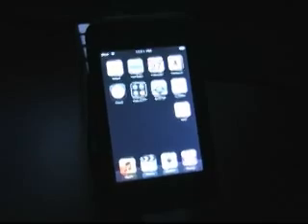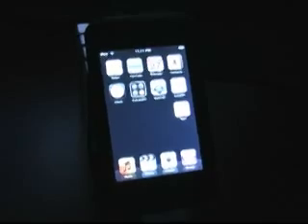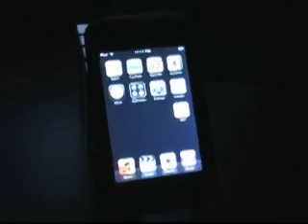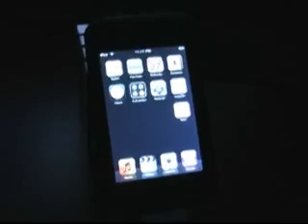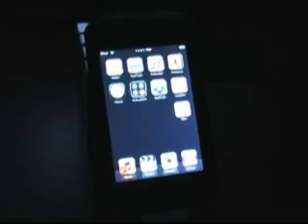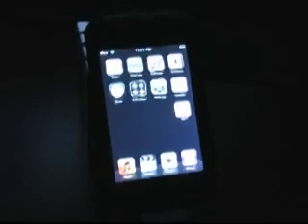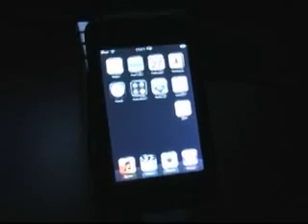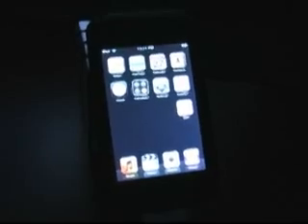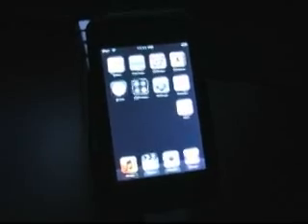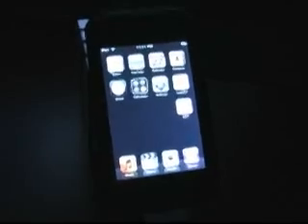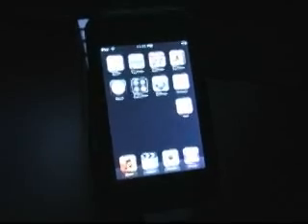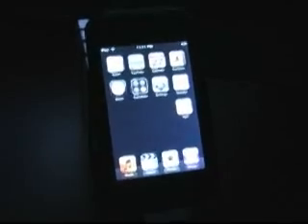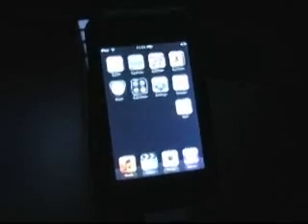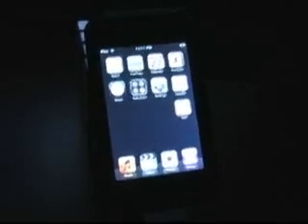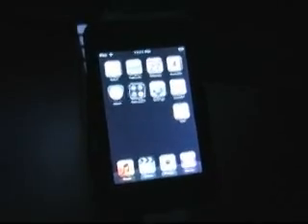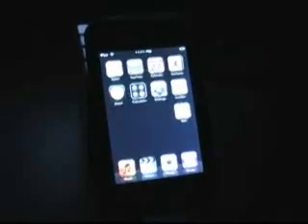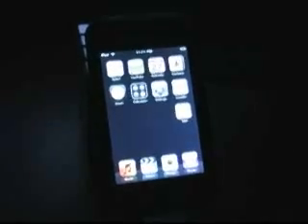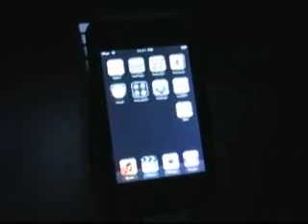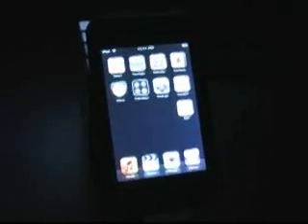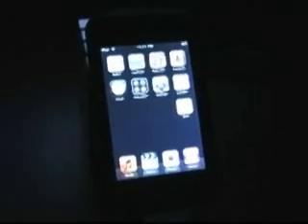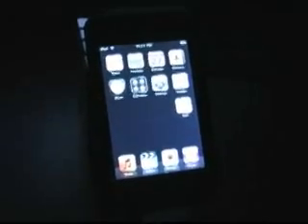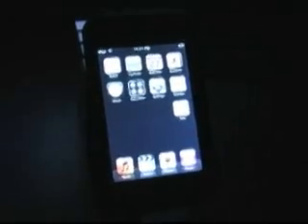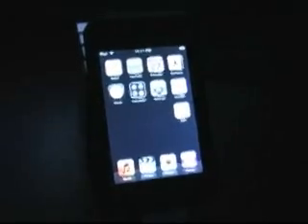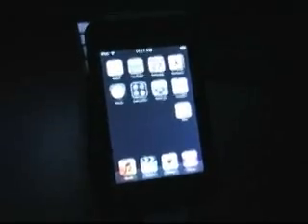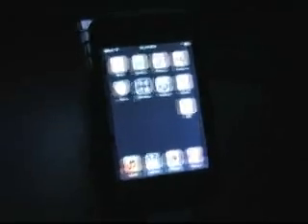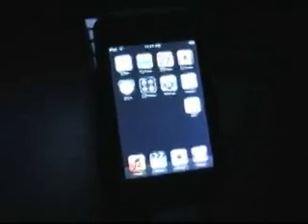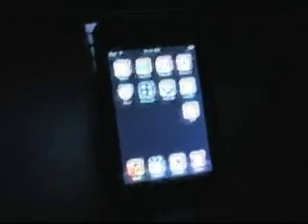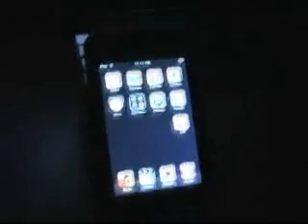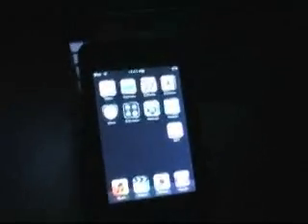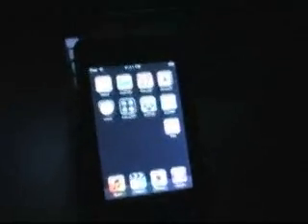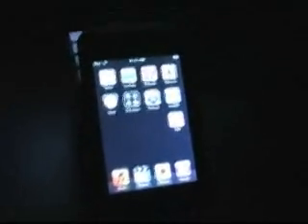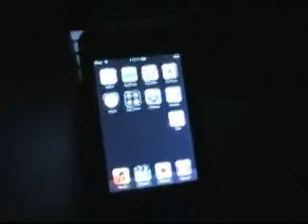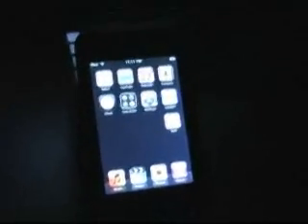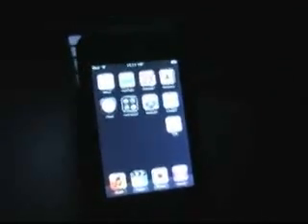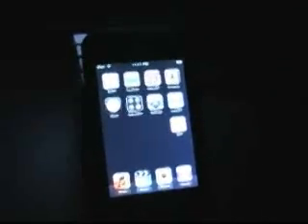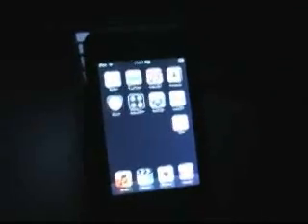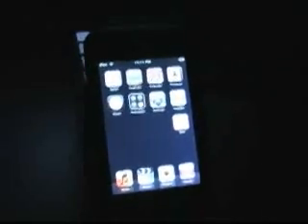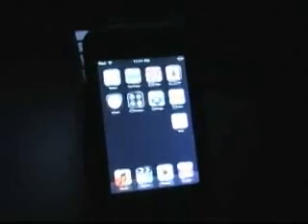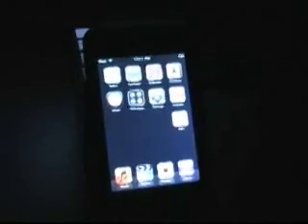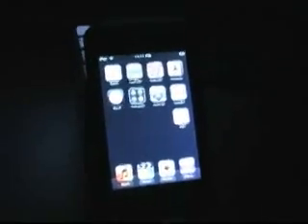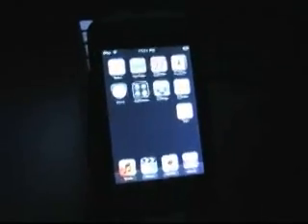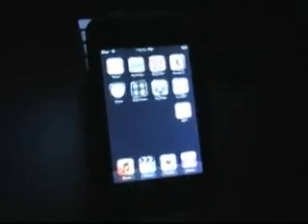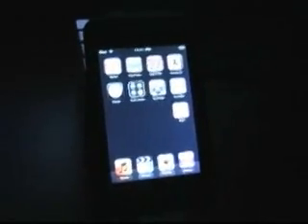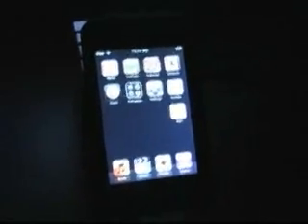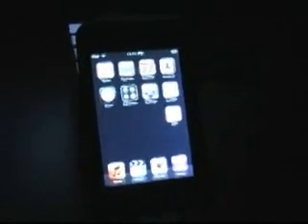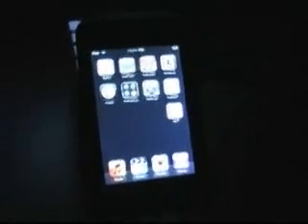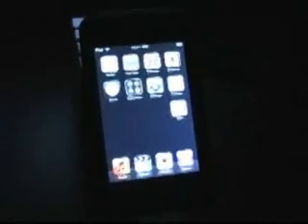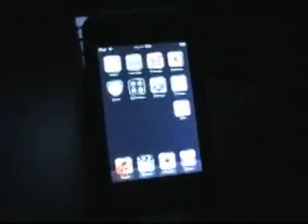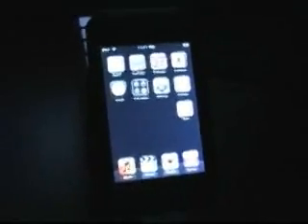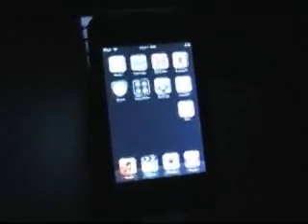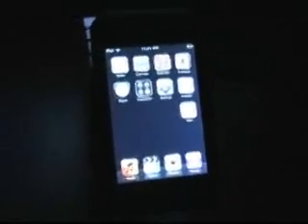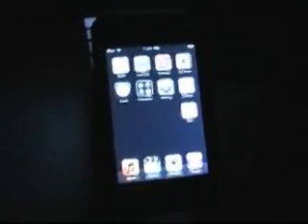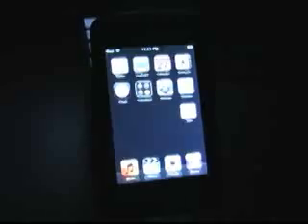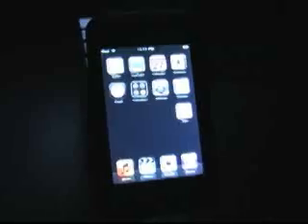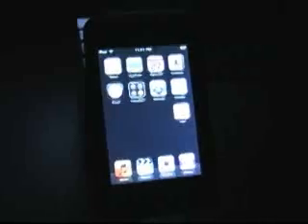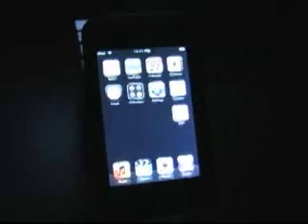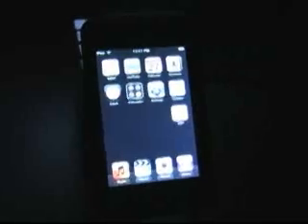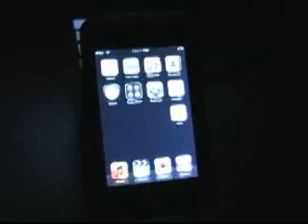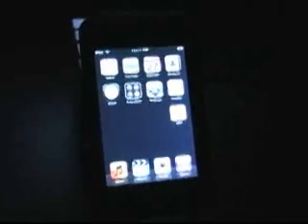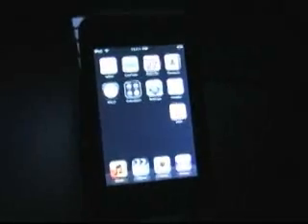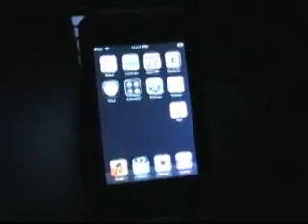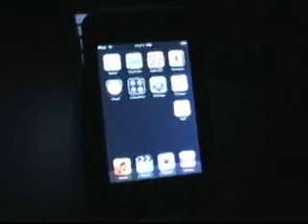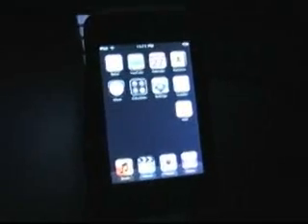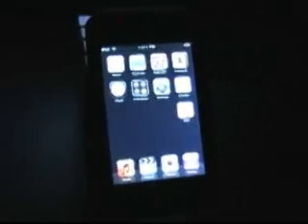Hey everybody, here we are continuing our mission for the easiest 1.1.3 jailbreak. For this one,